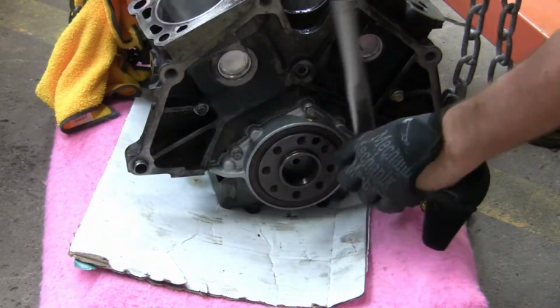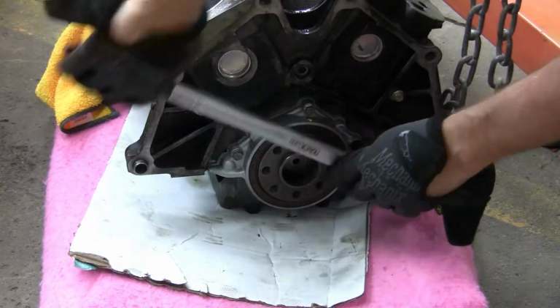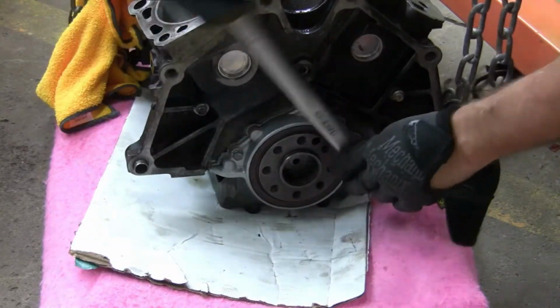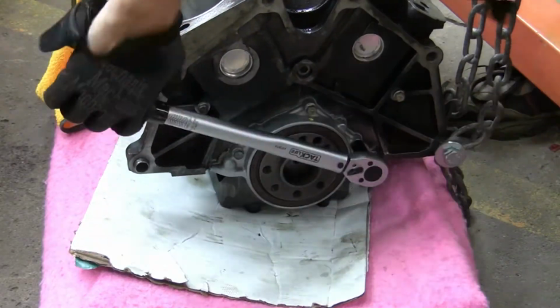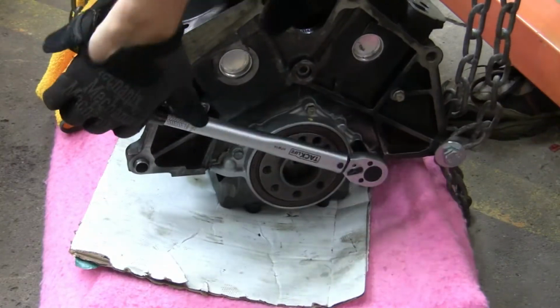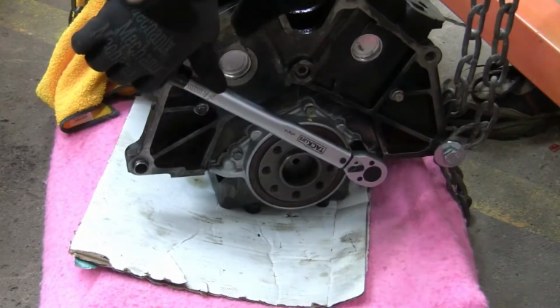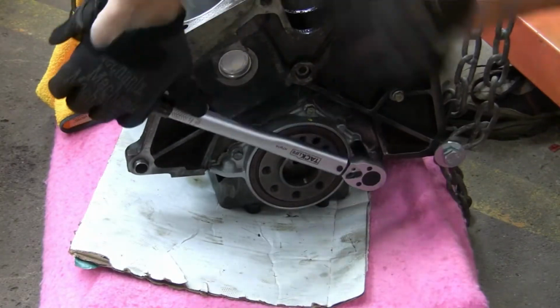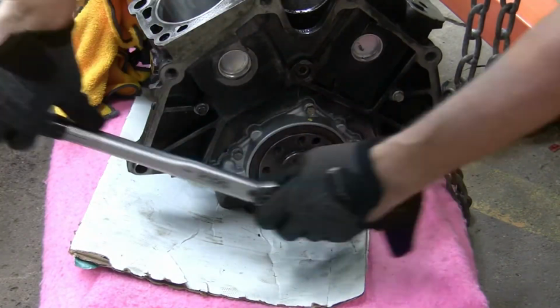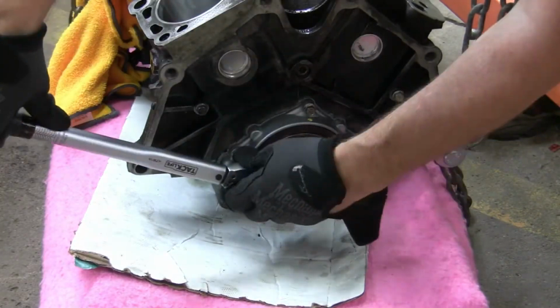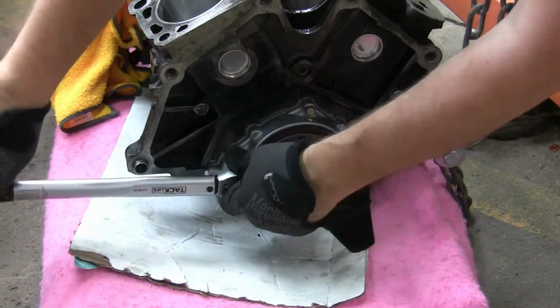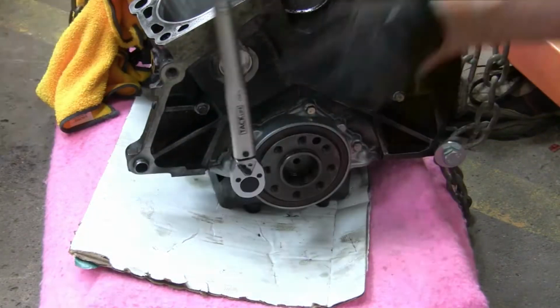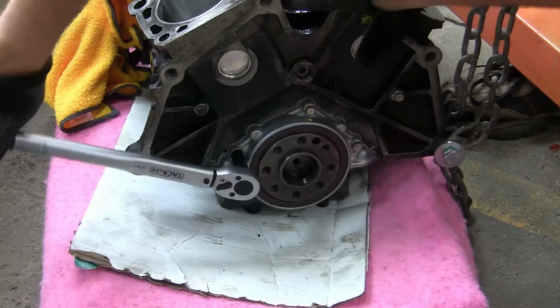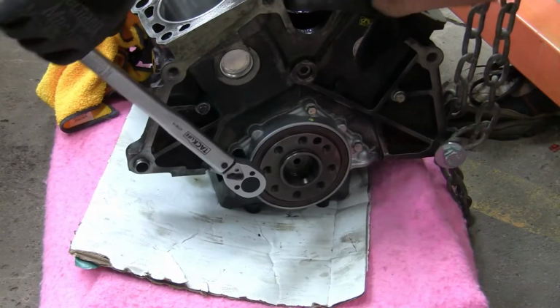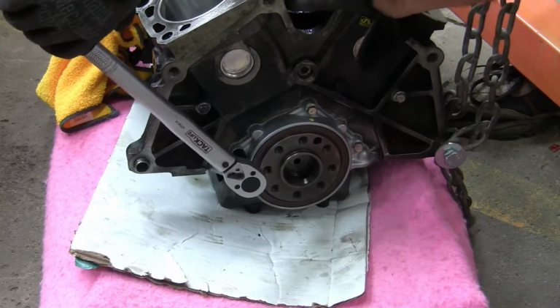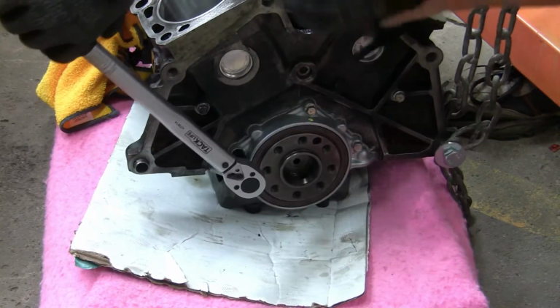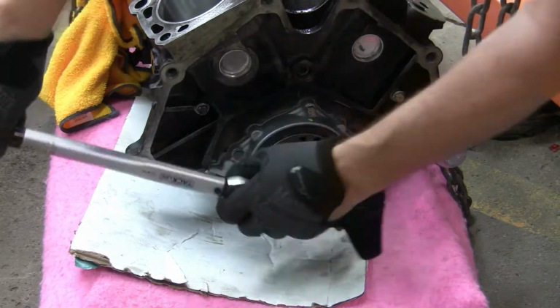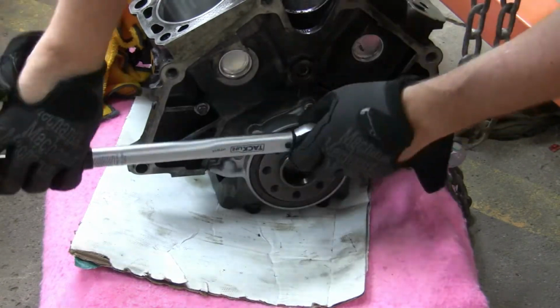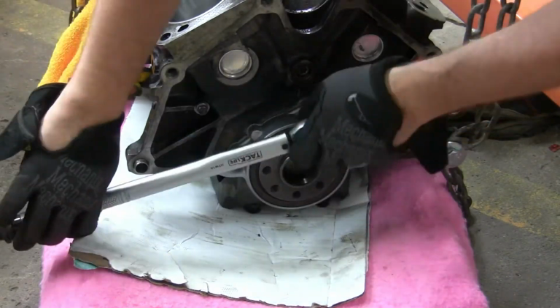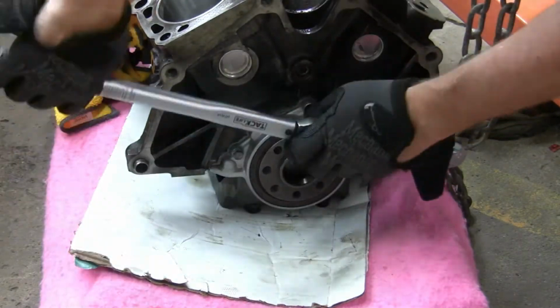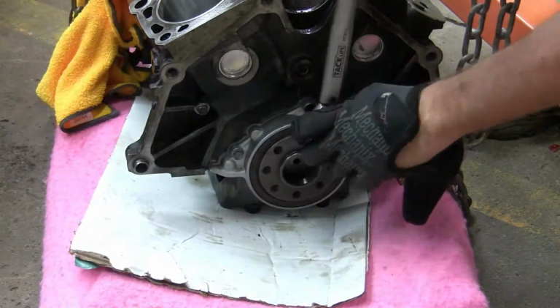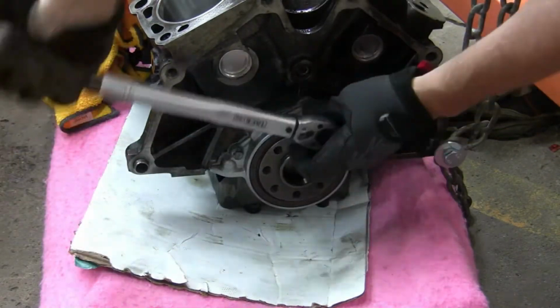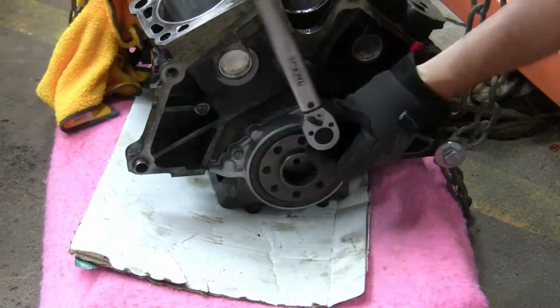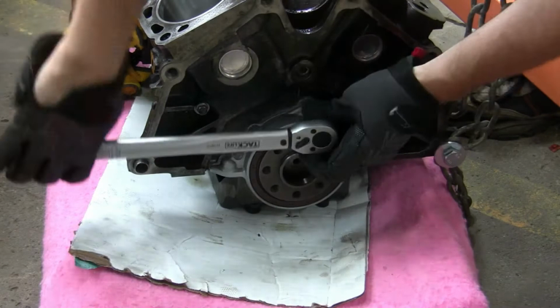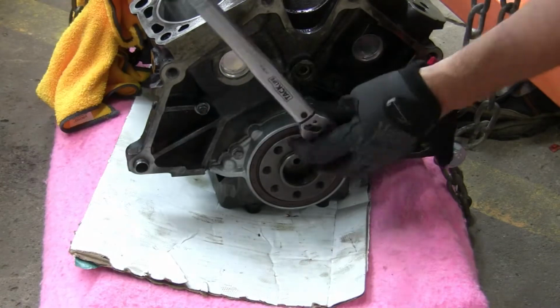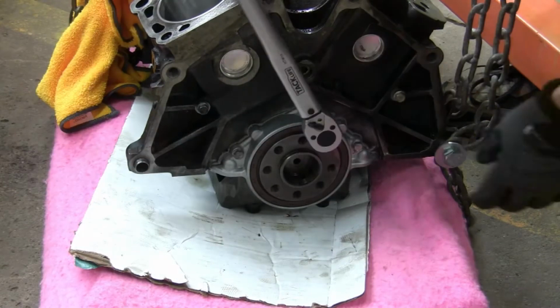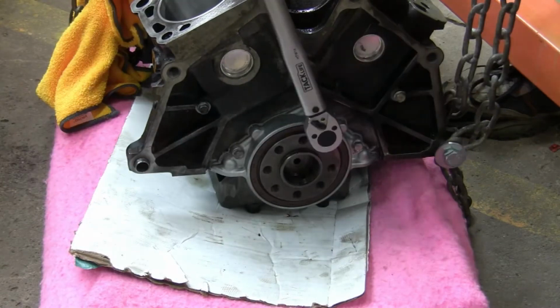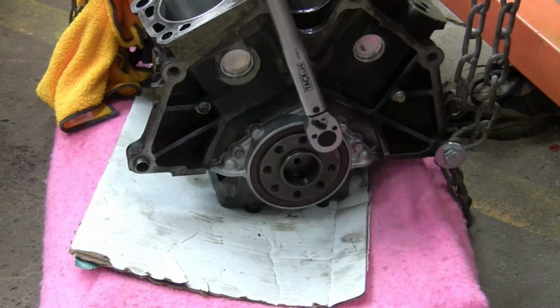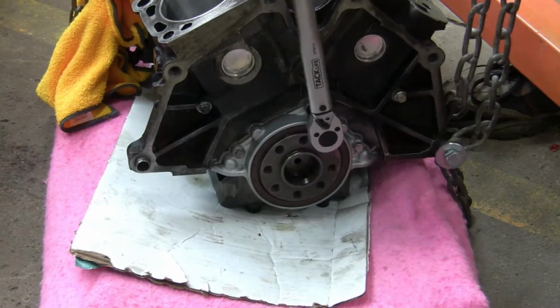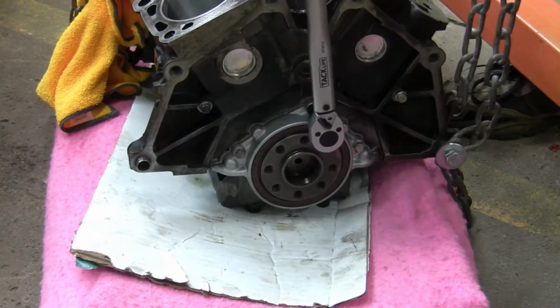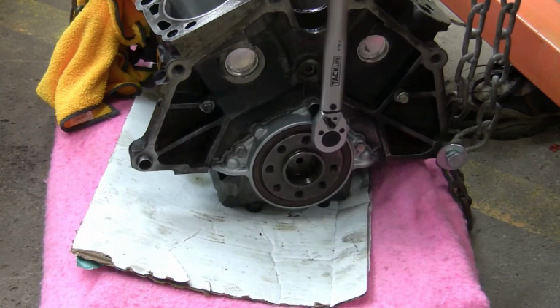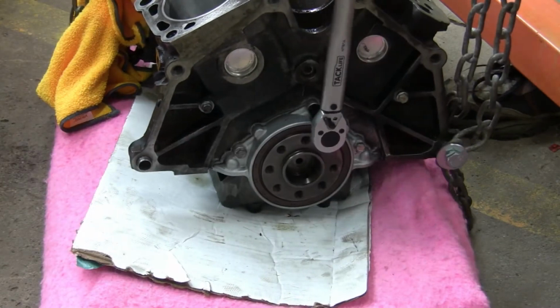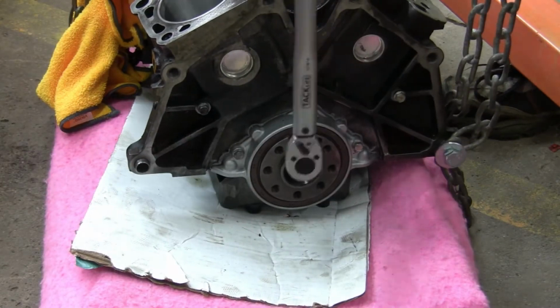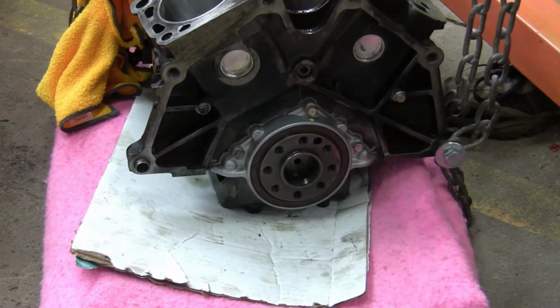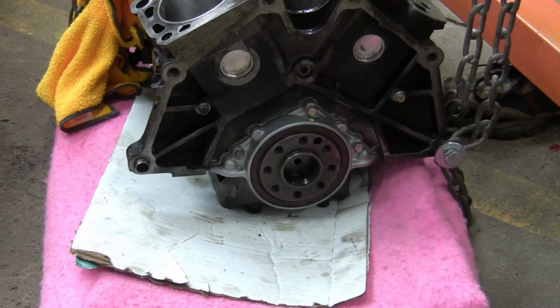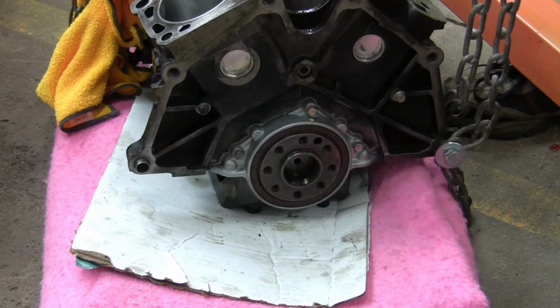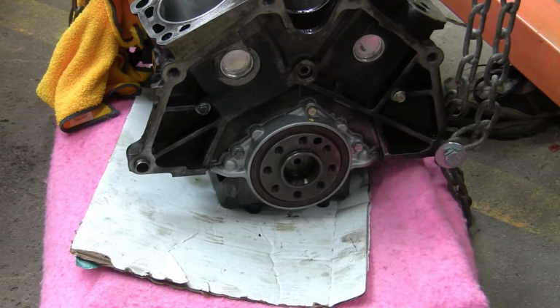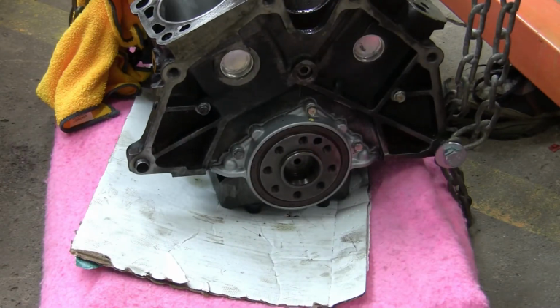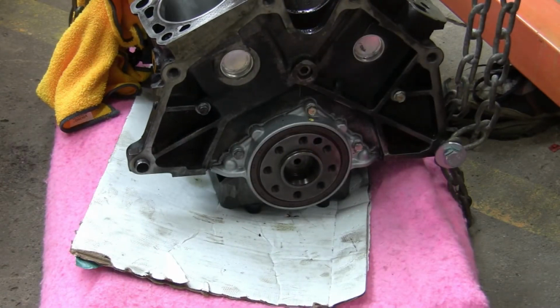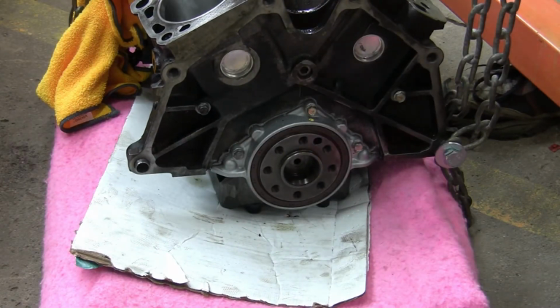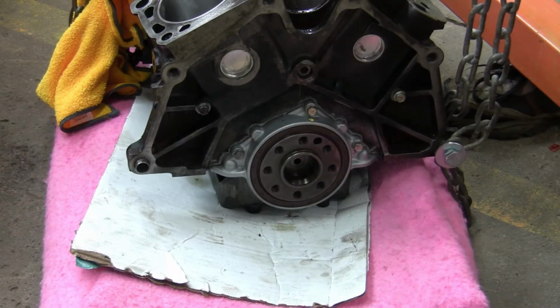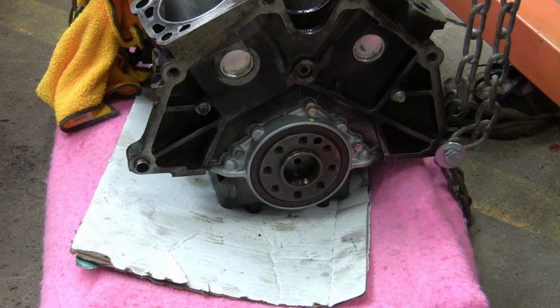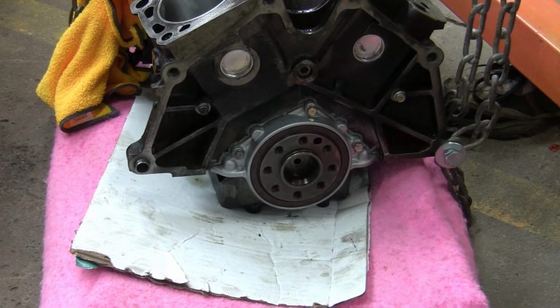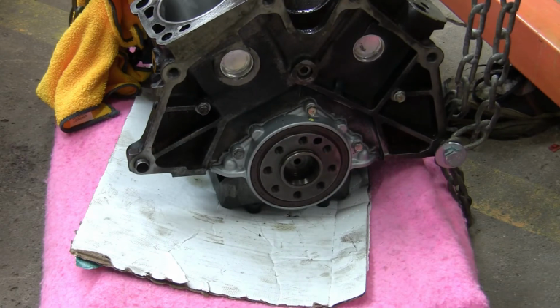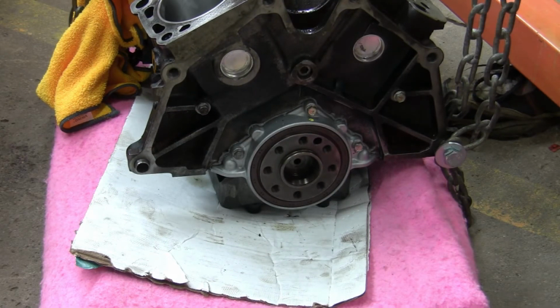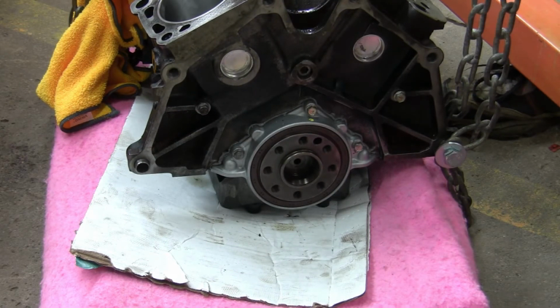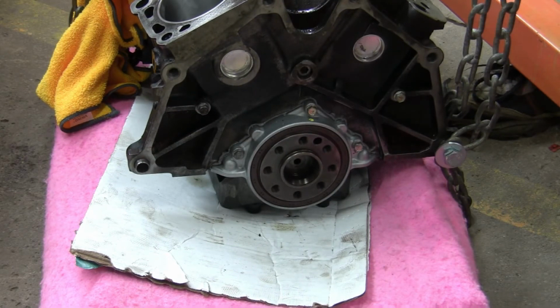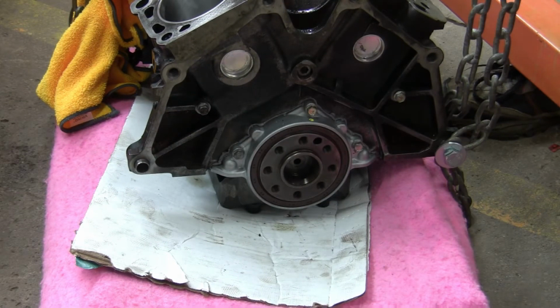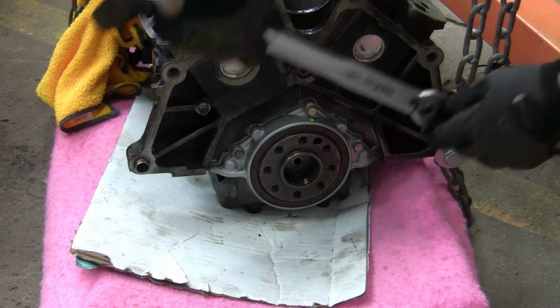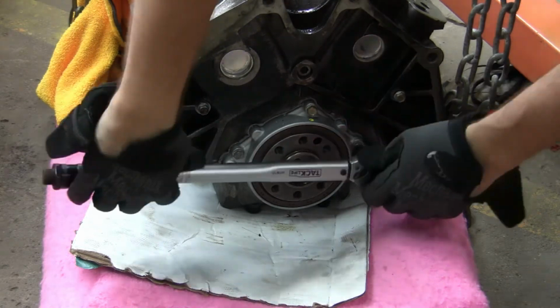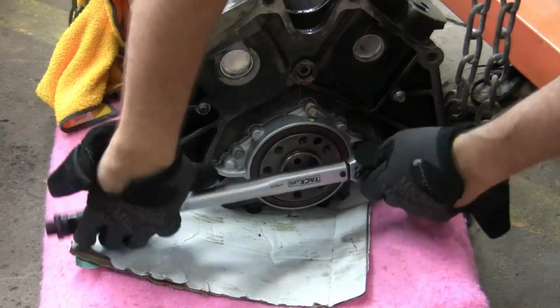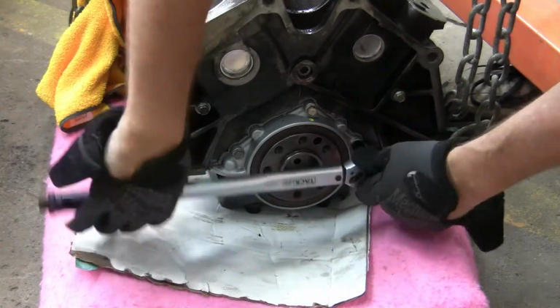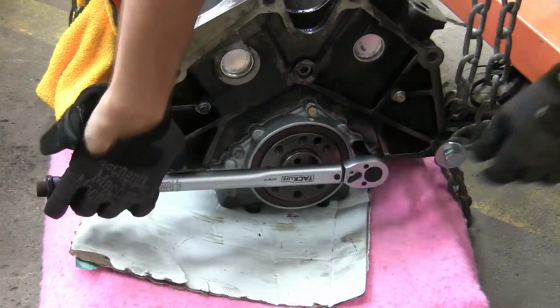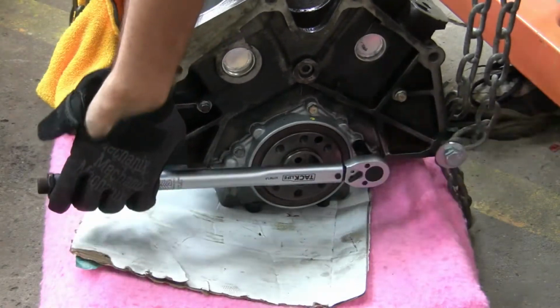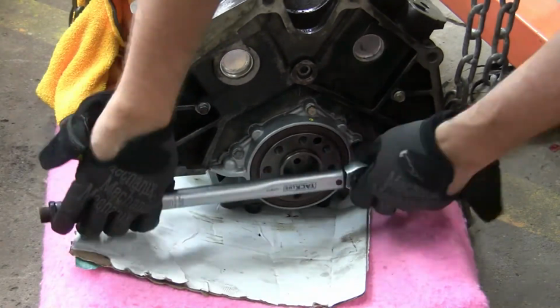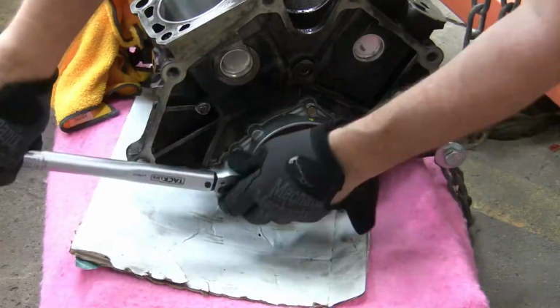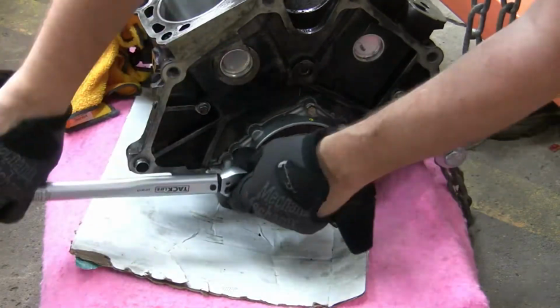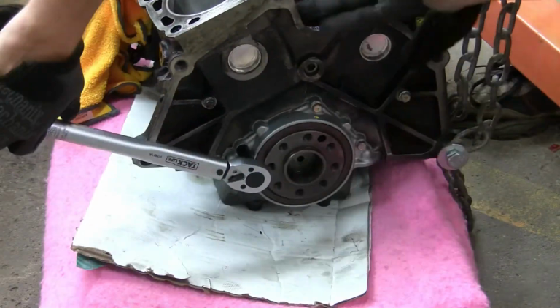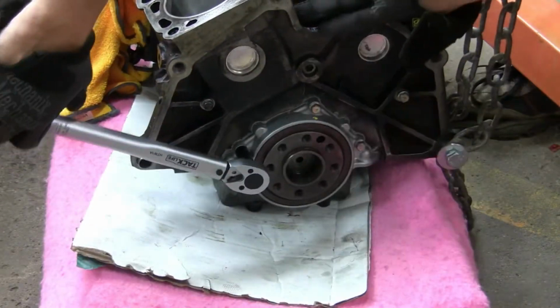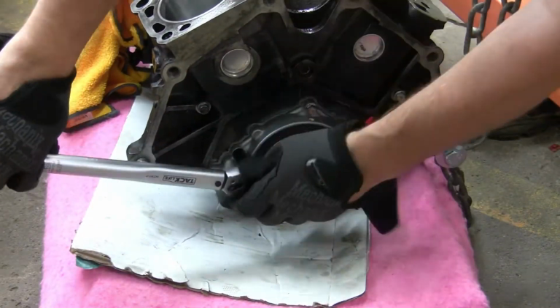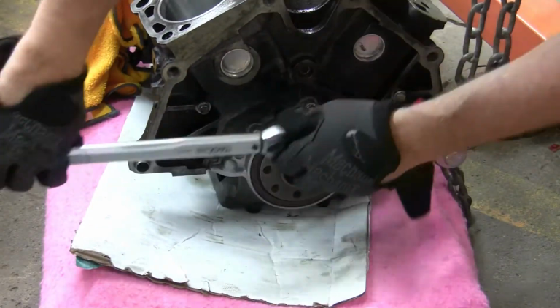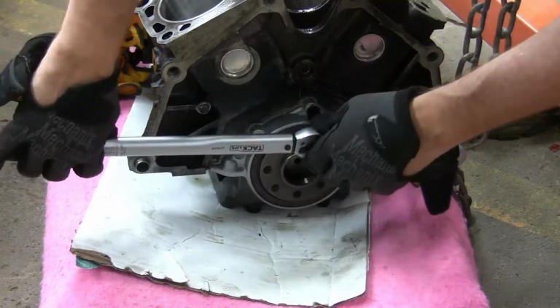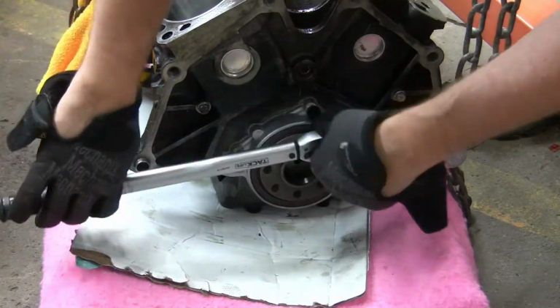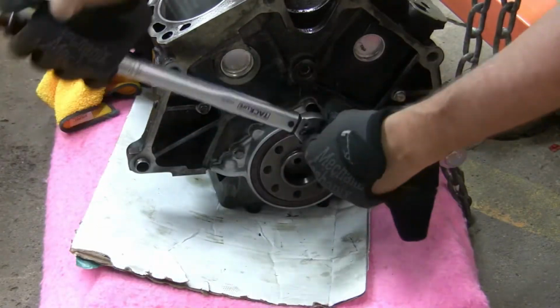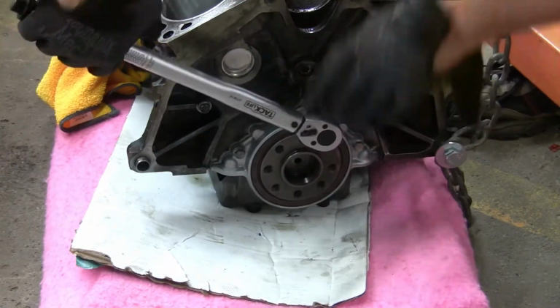After letting the Permatex set for about an hour, we're just going to go ahead and torque these things down, and we're ready to put it back onto the stand.